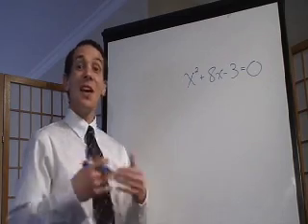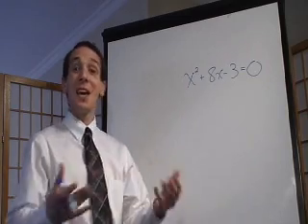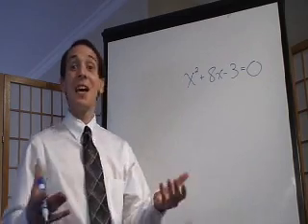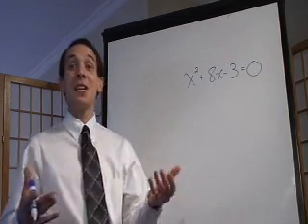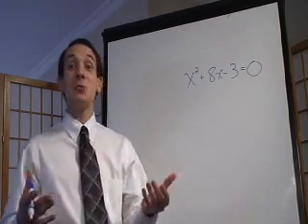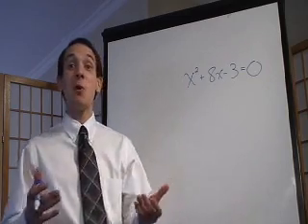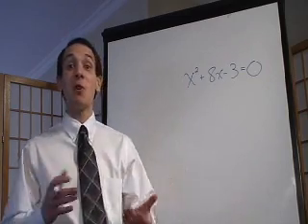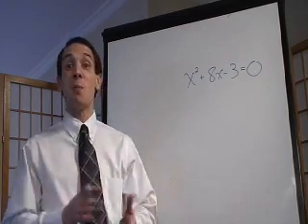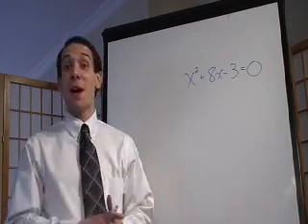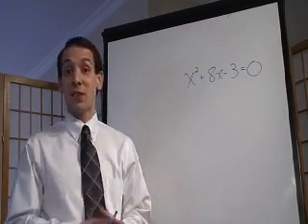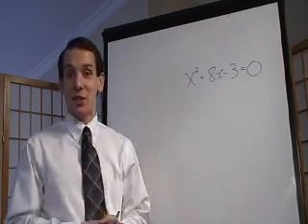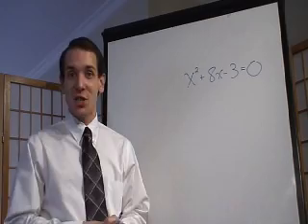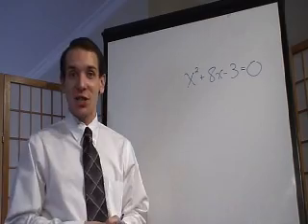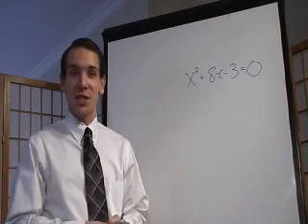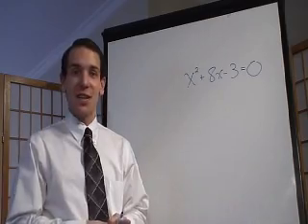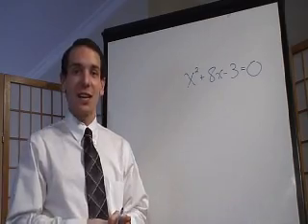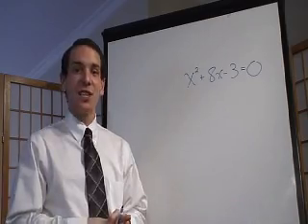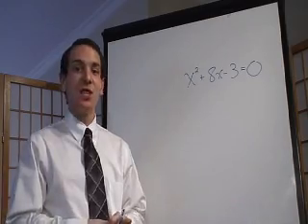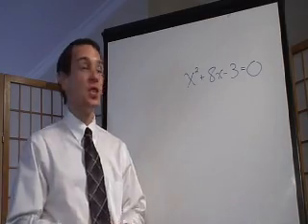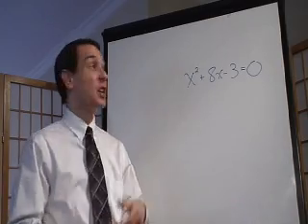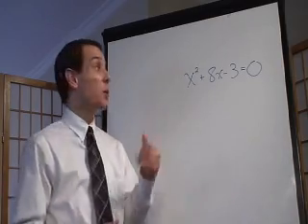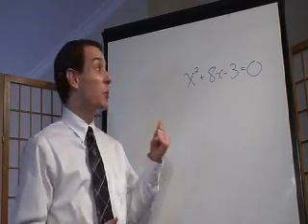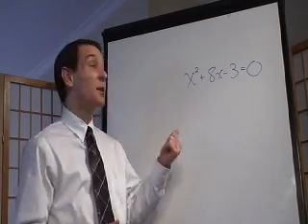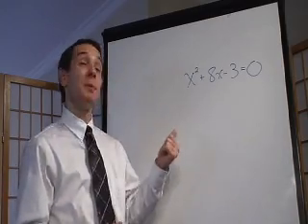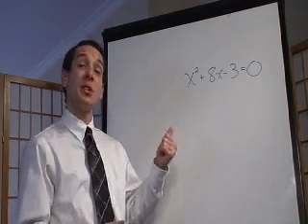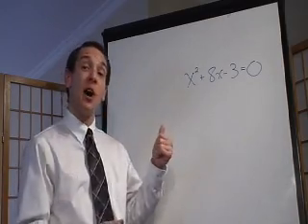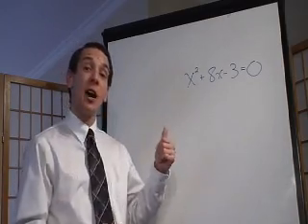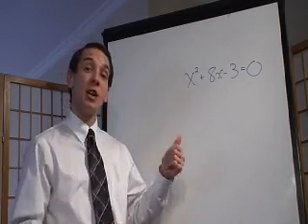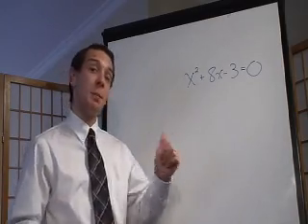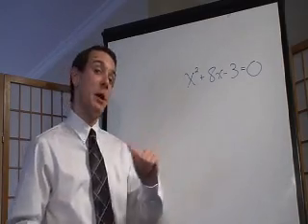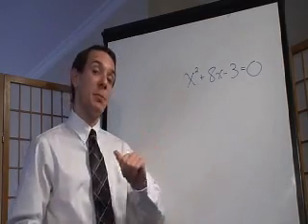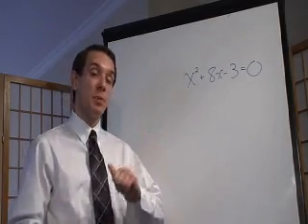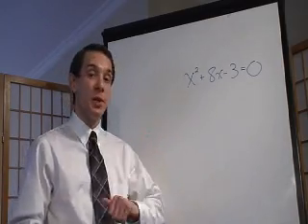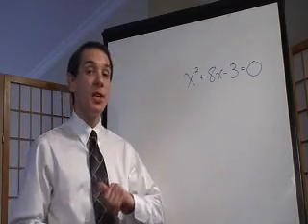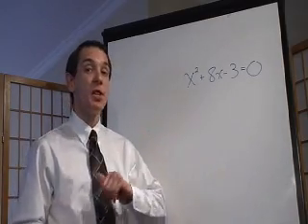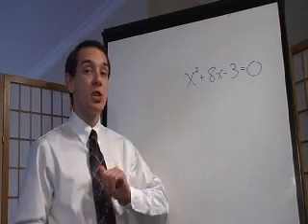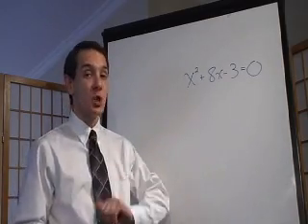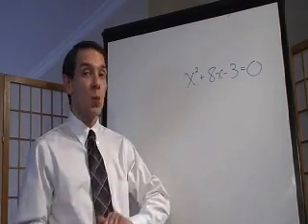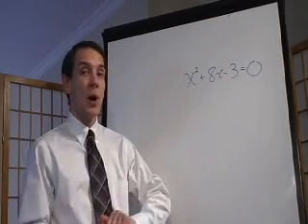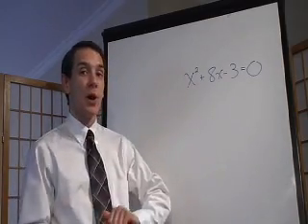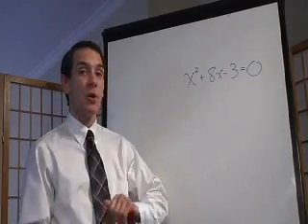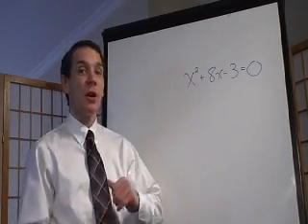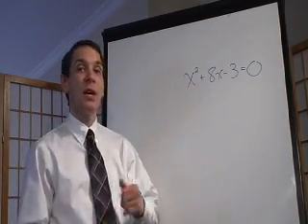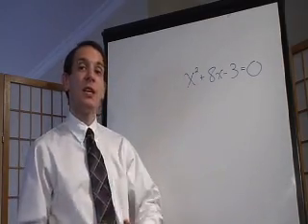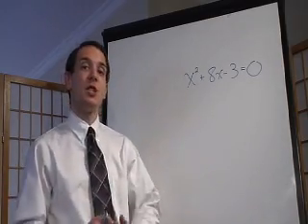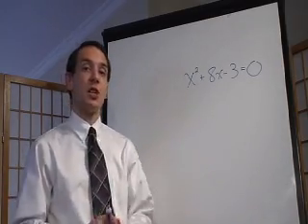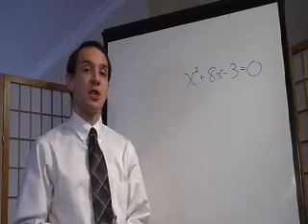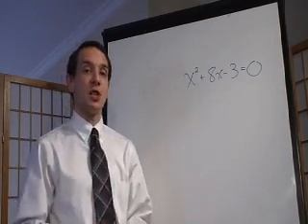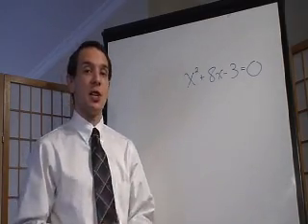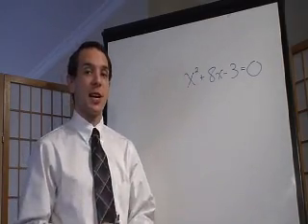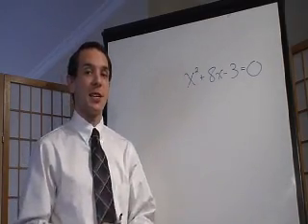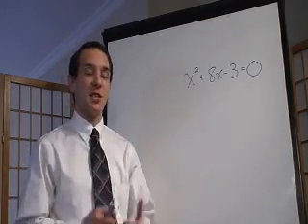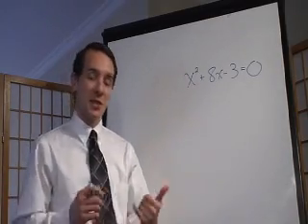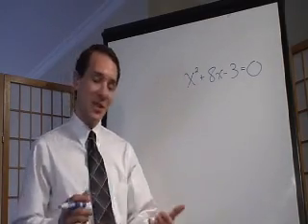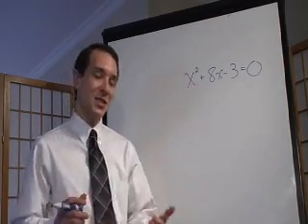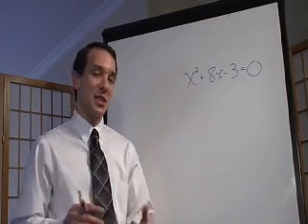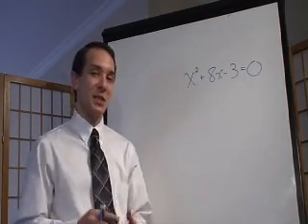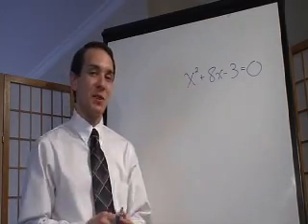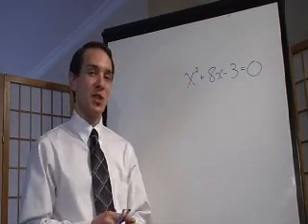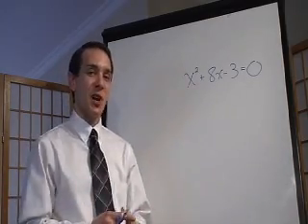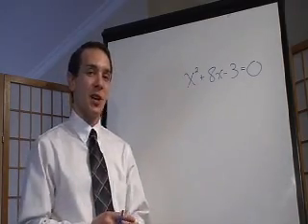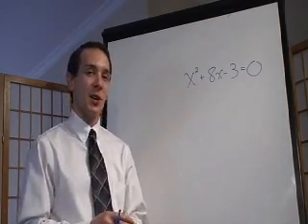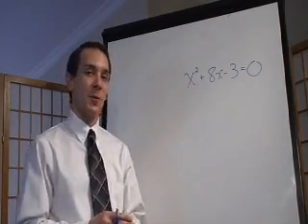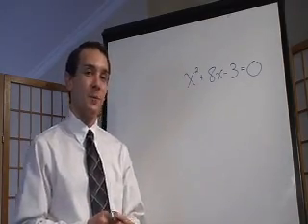Hey guys, welcome to Math in 60 Seconds. Today we're going to be talking about completing the square in 60 seconds. Let's give it a shot.